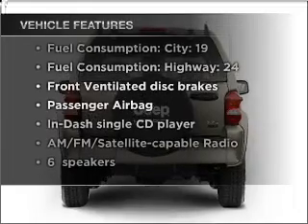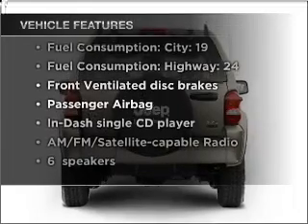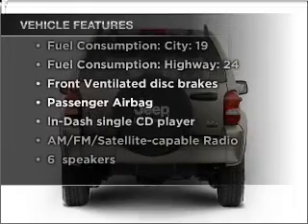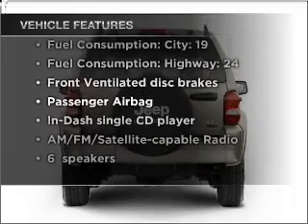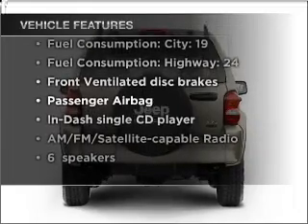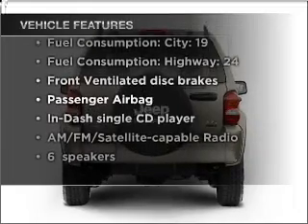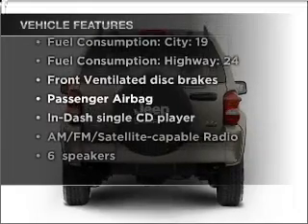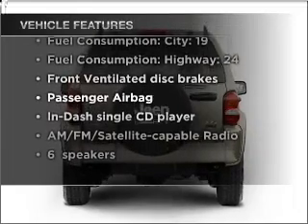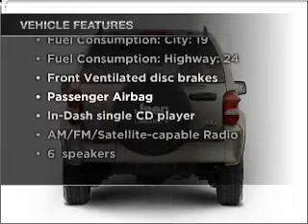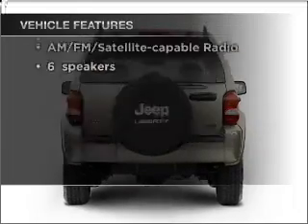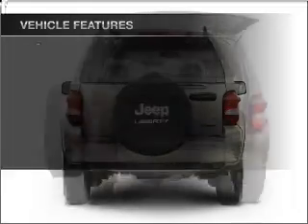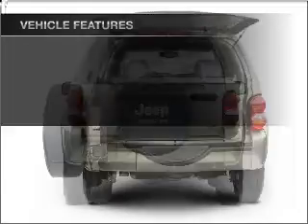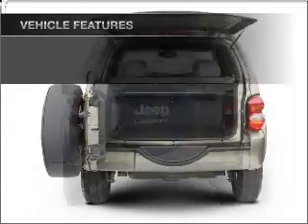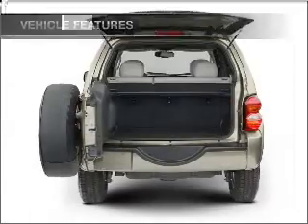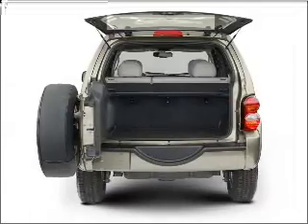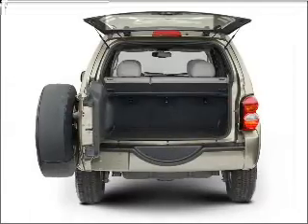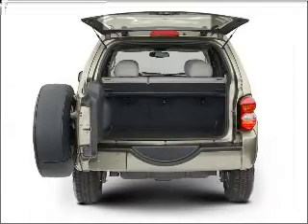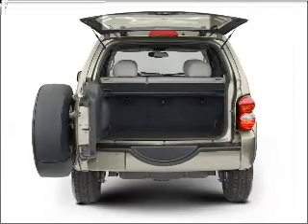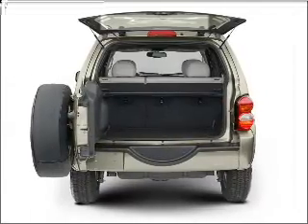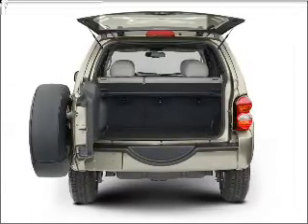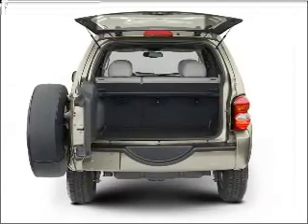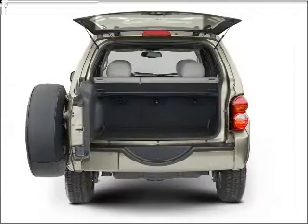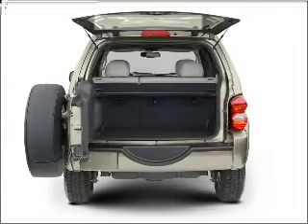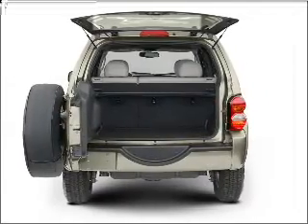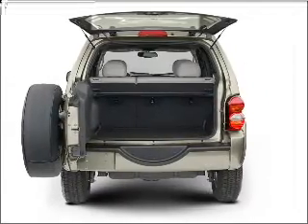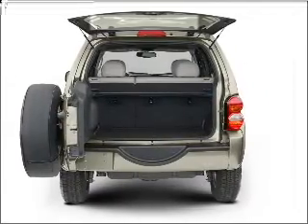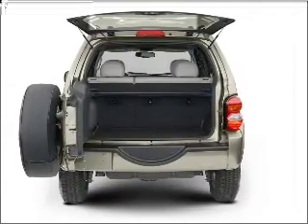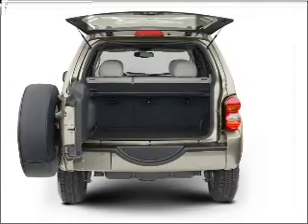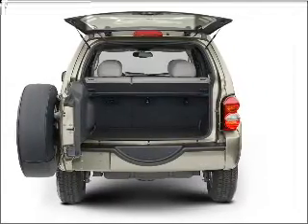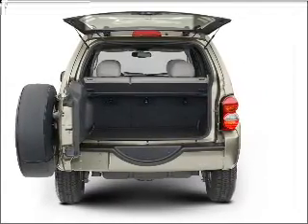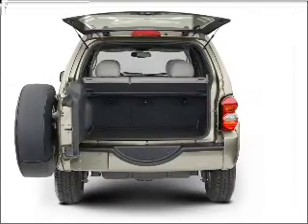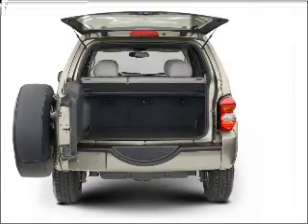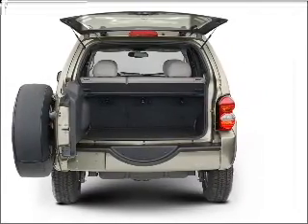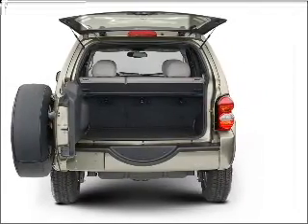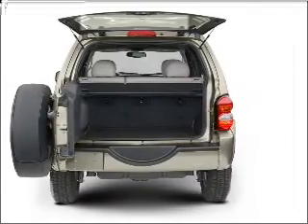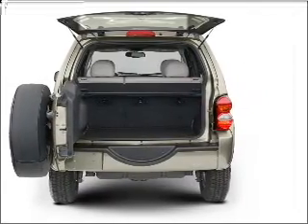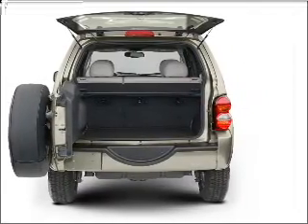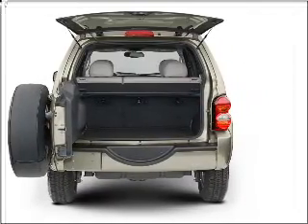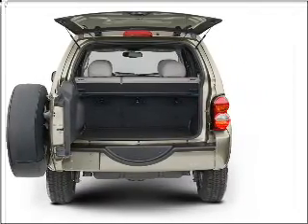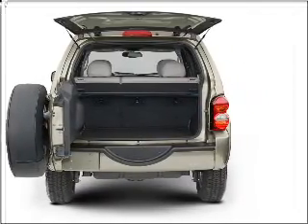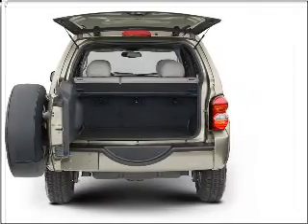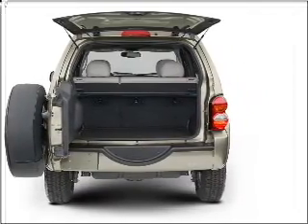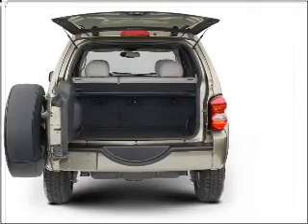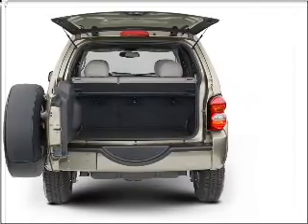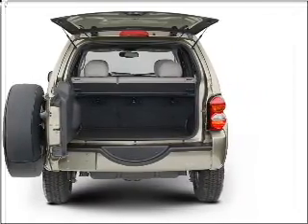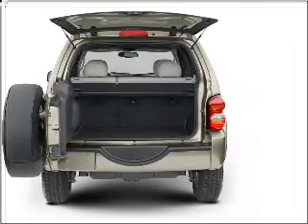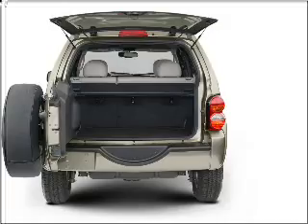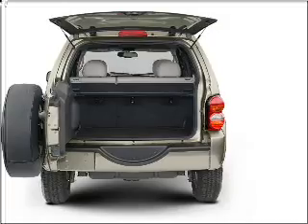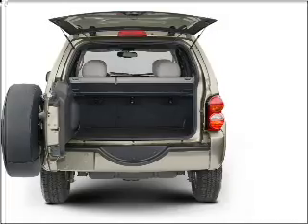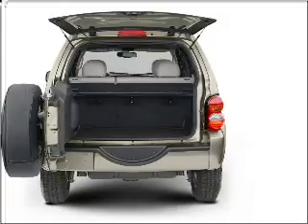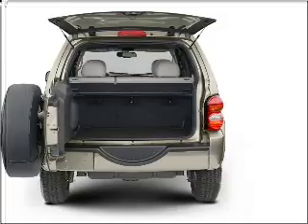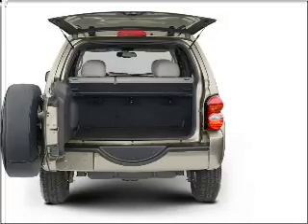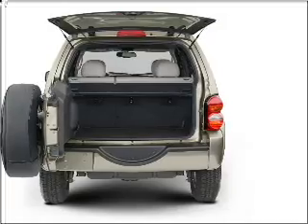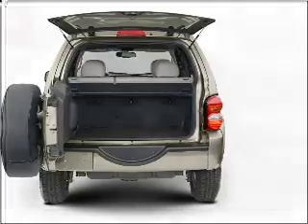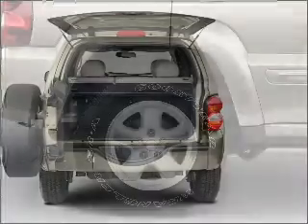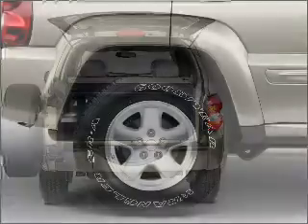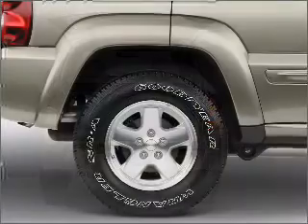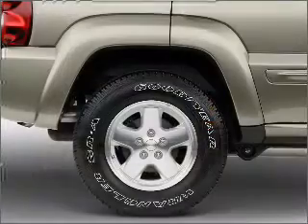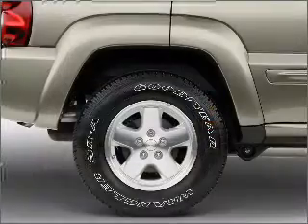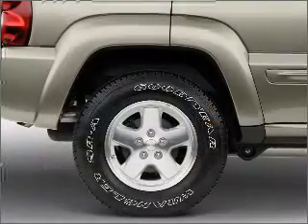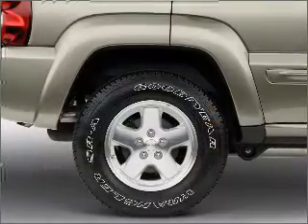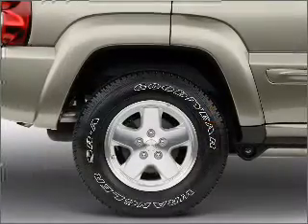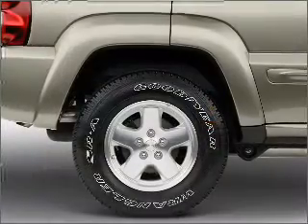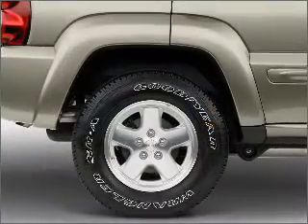Power steering, an AM-FM stereo with a CD player, and an adjustable tilt steering wheel. Call today to schedule a test drive.